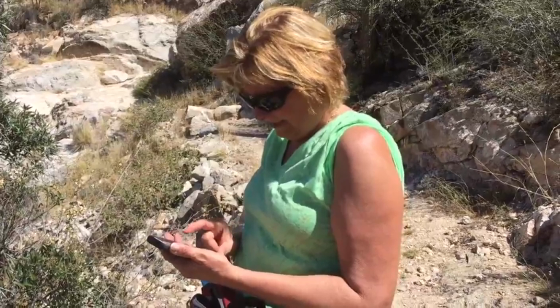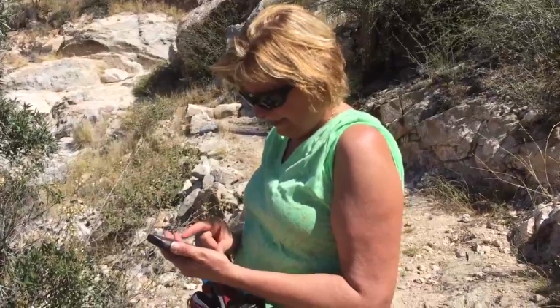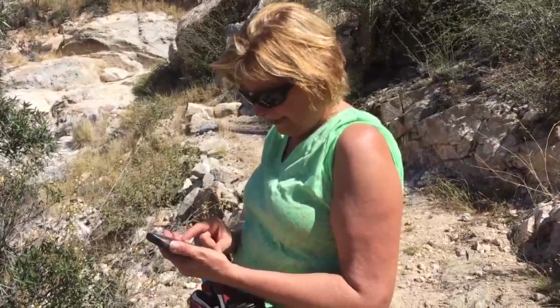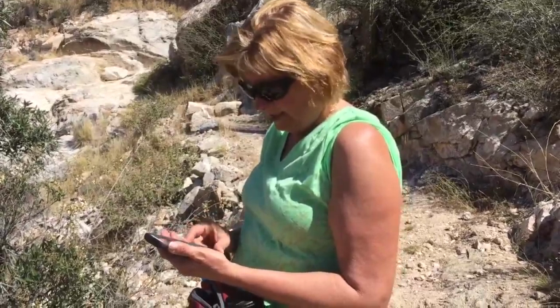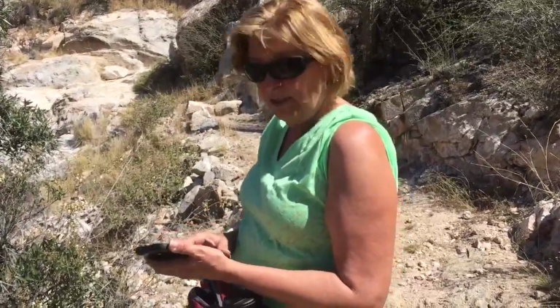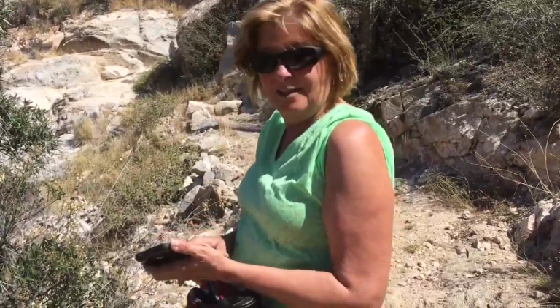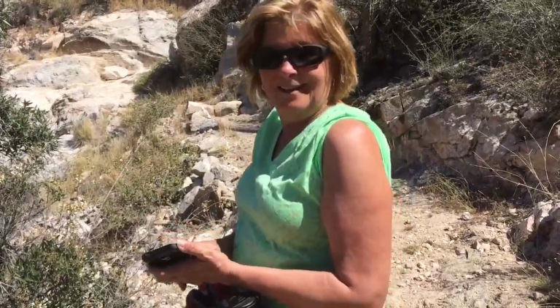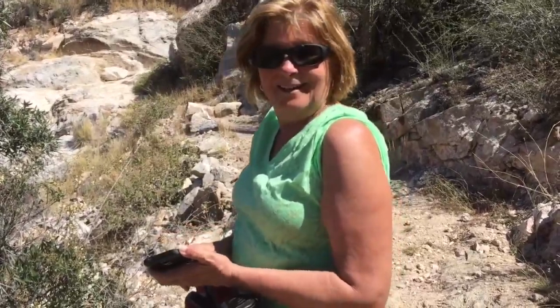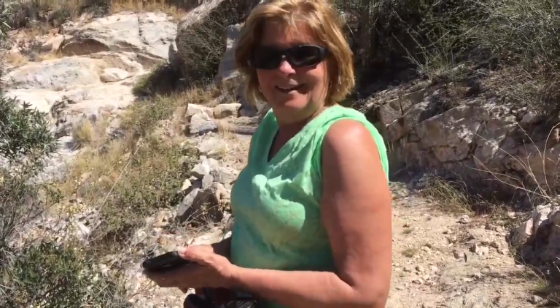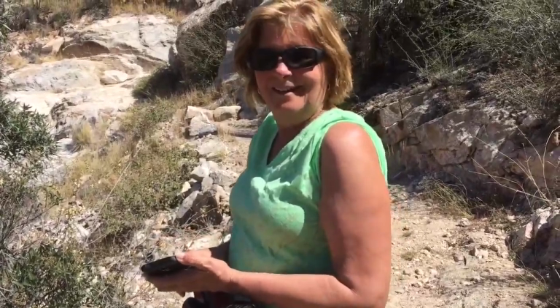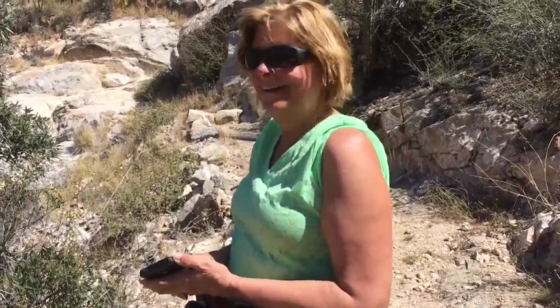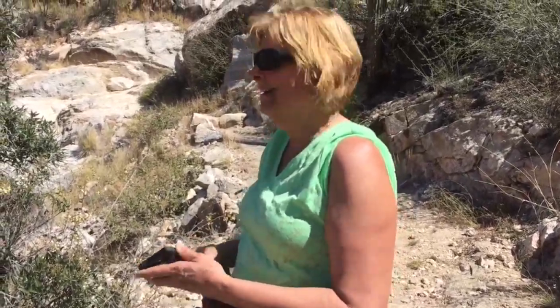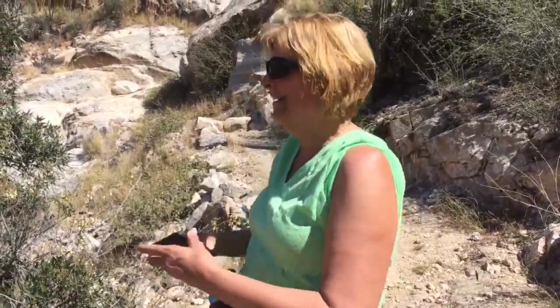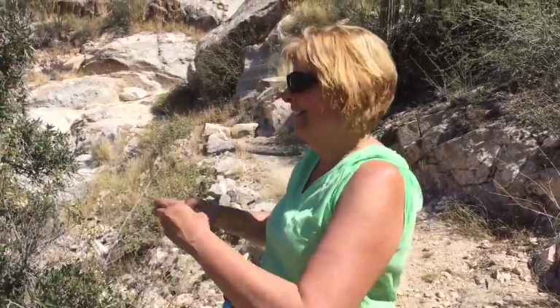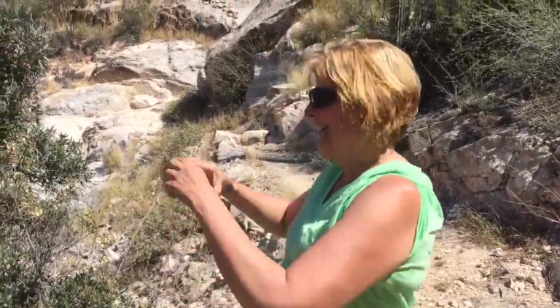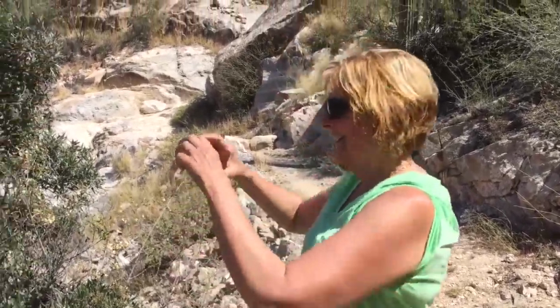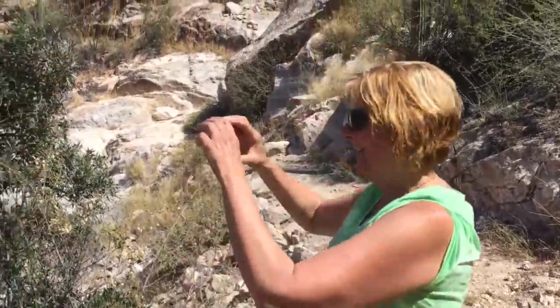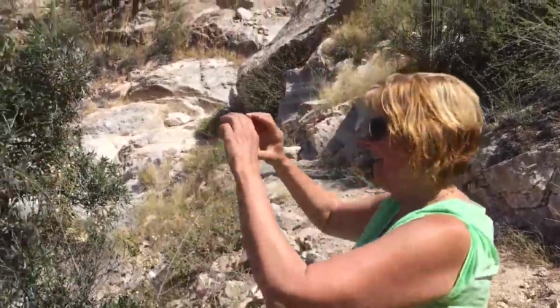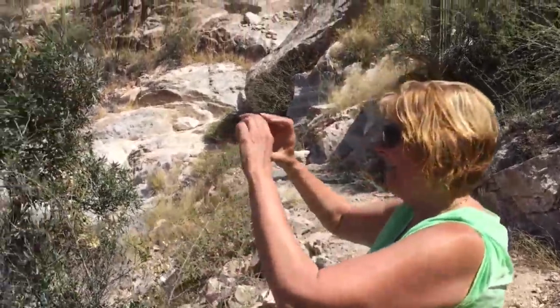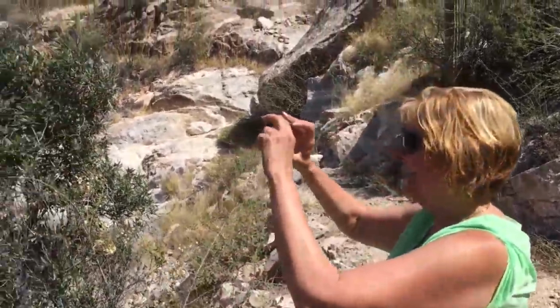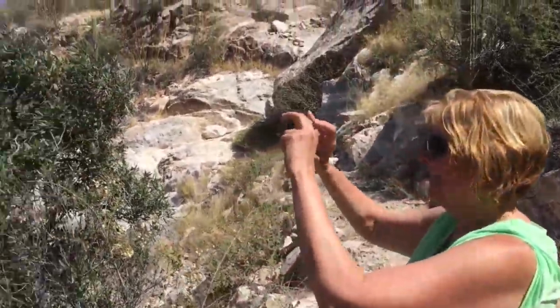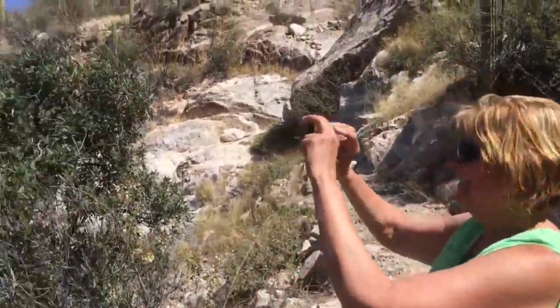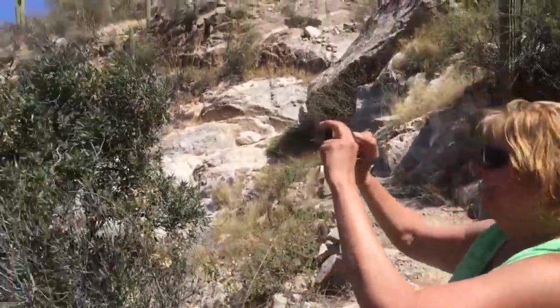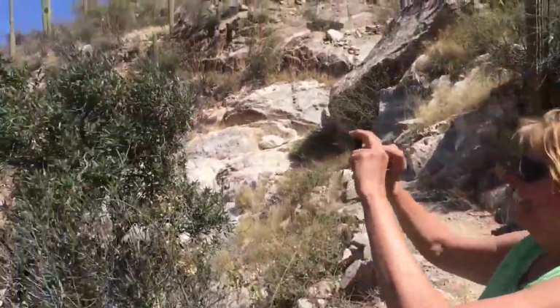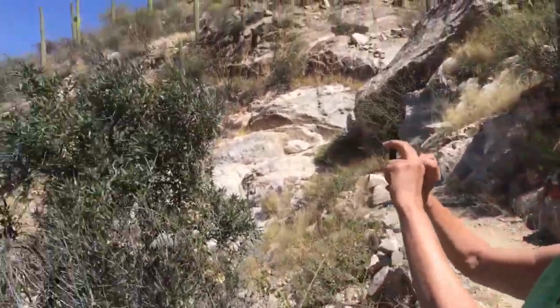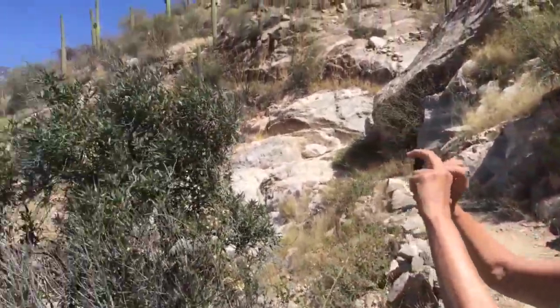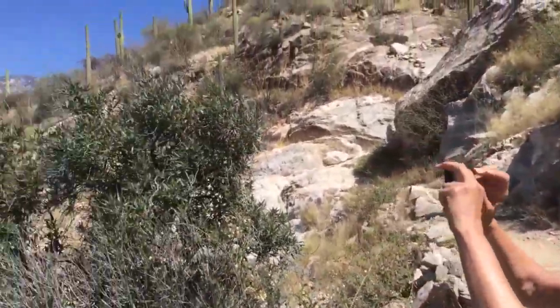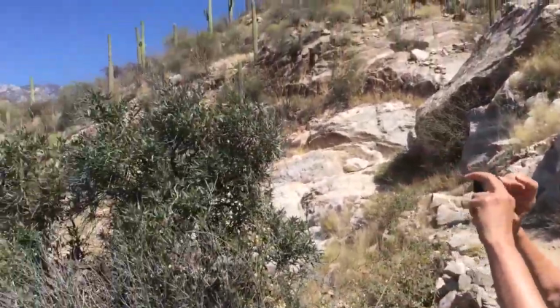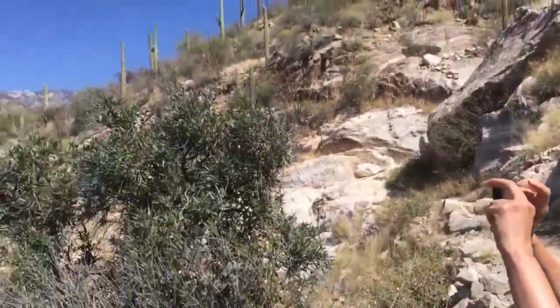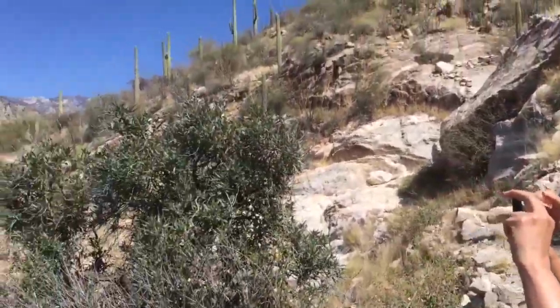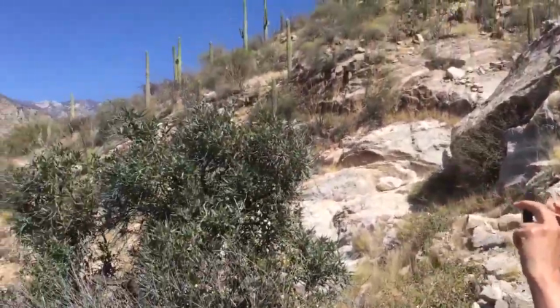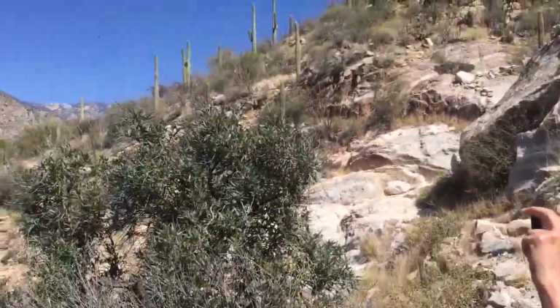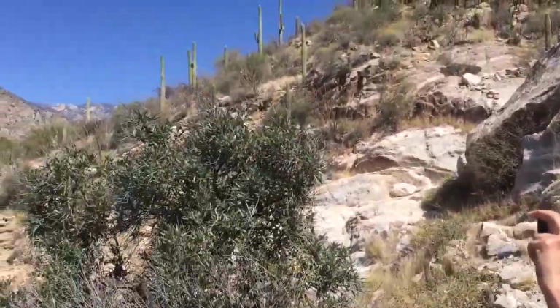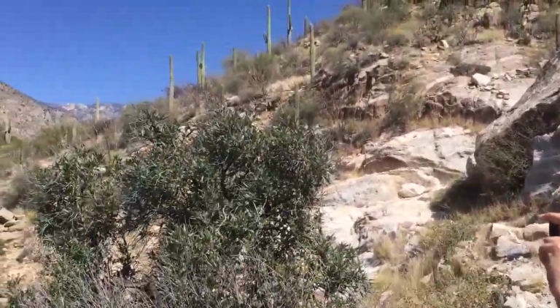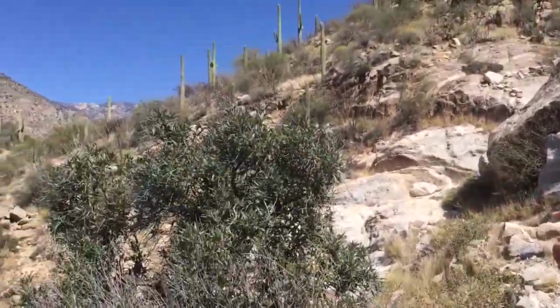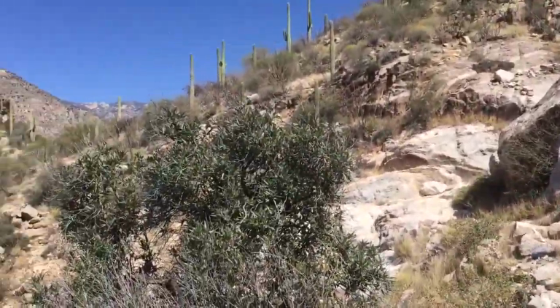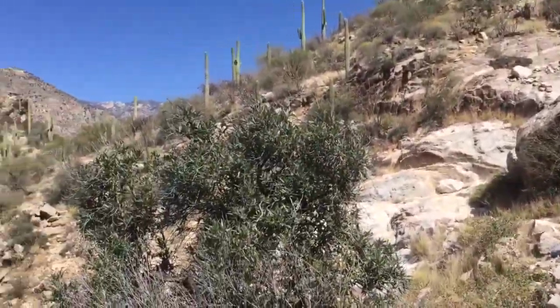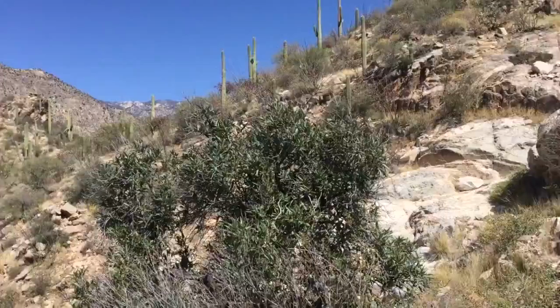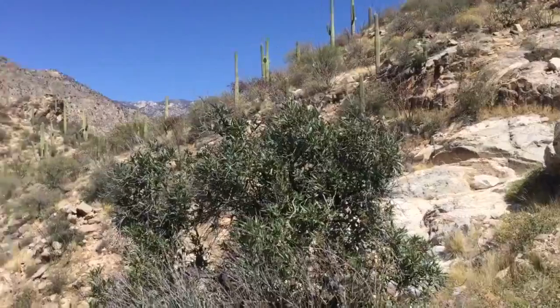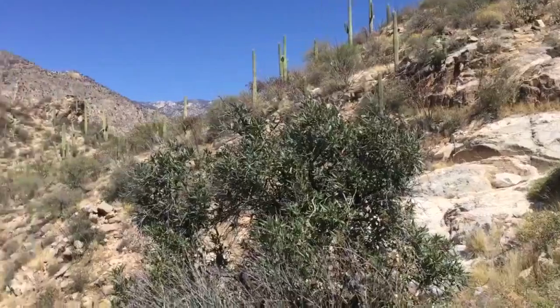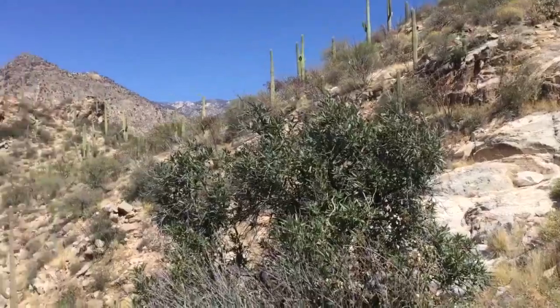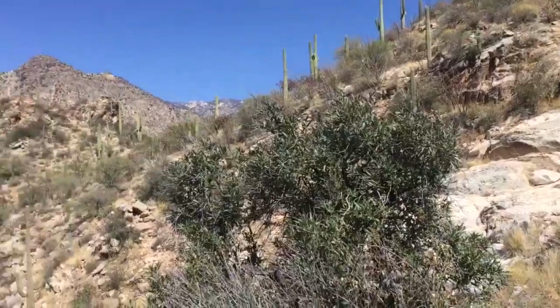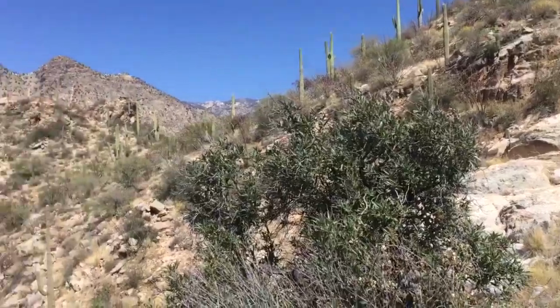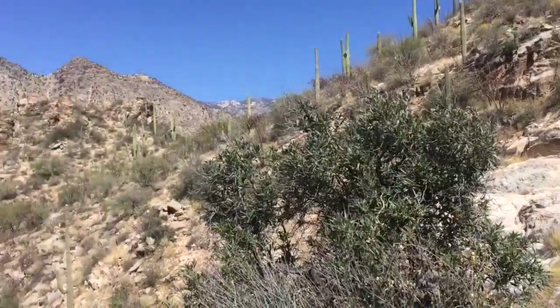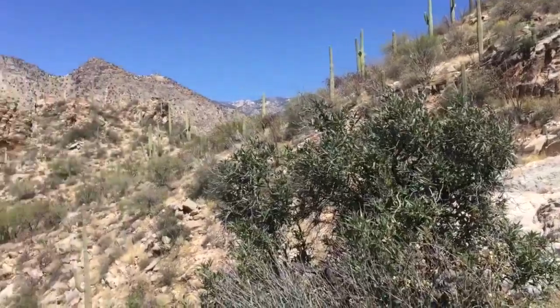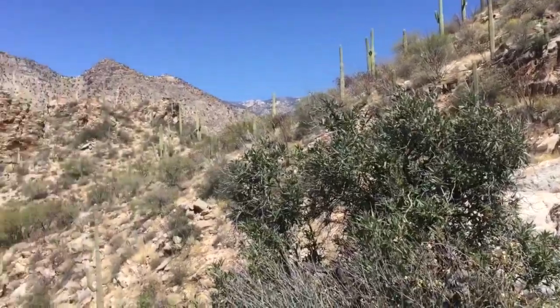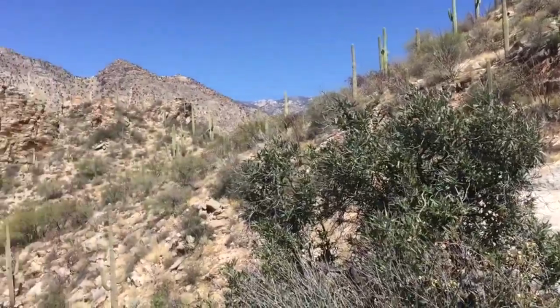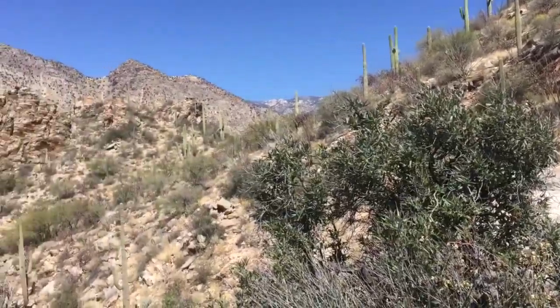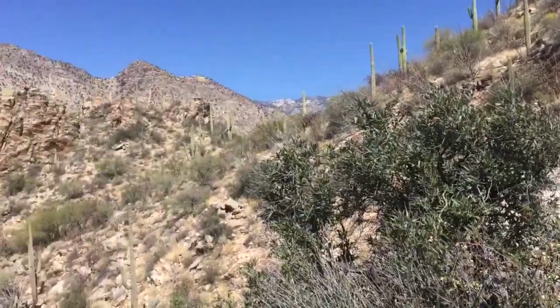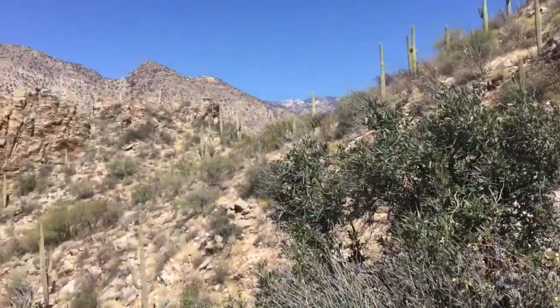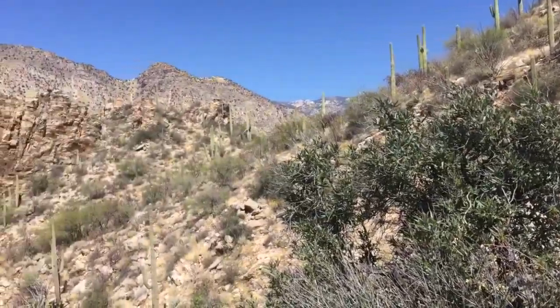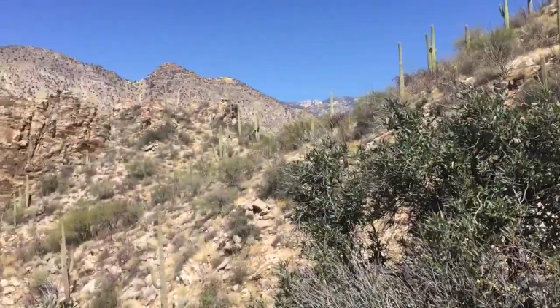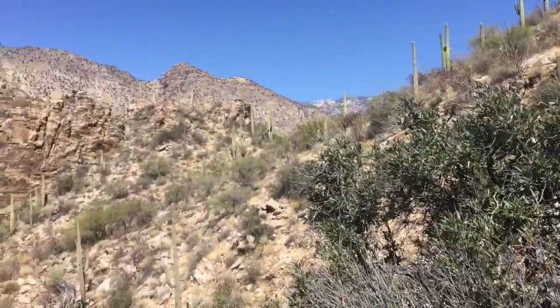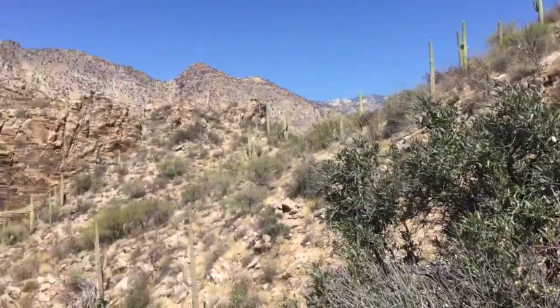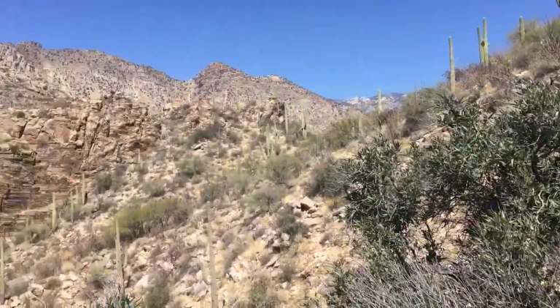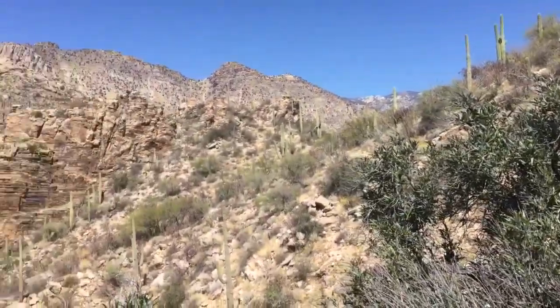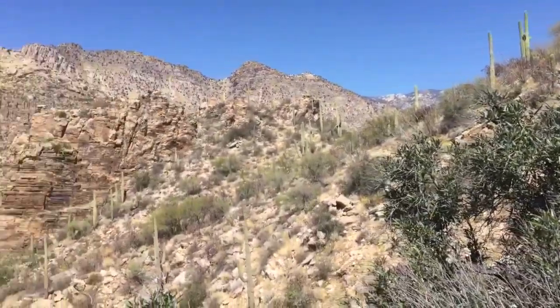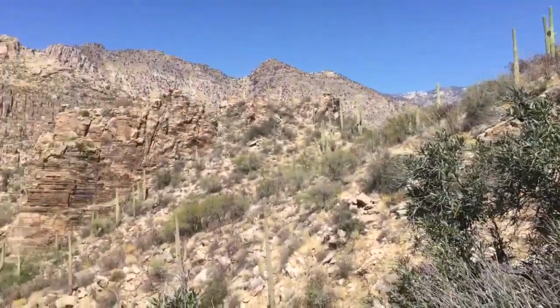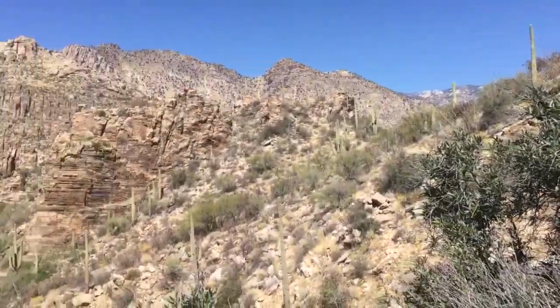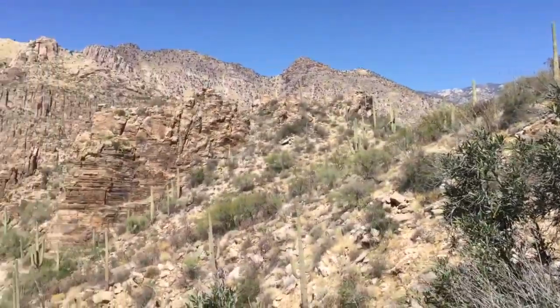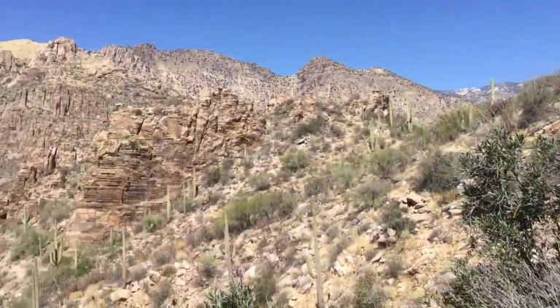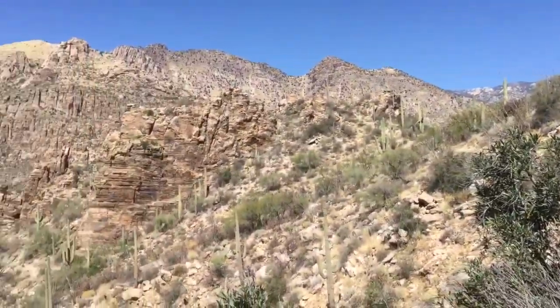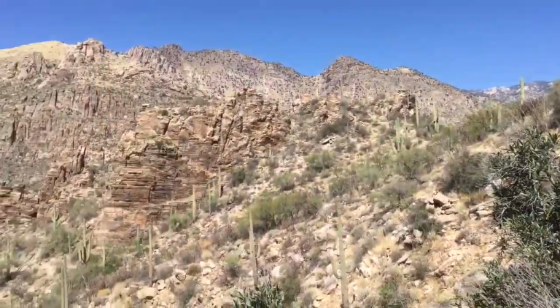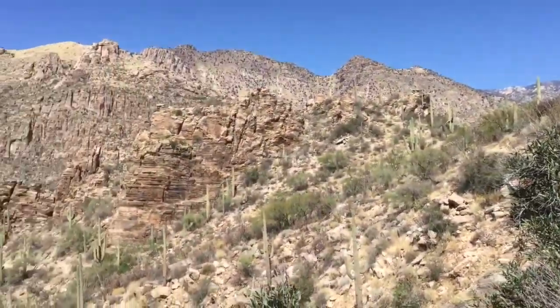Here's Ruta getting ready to take a picture because it is very awe-inspiring here.